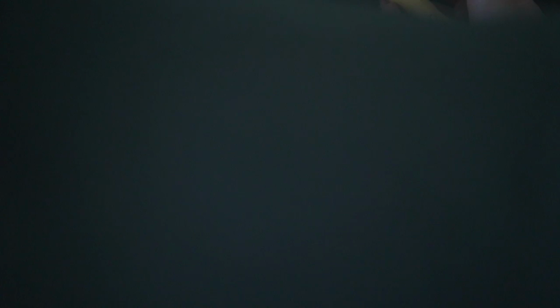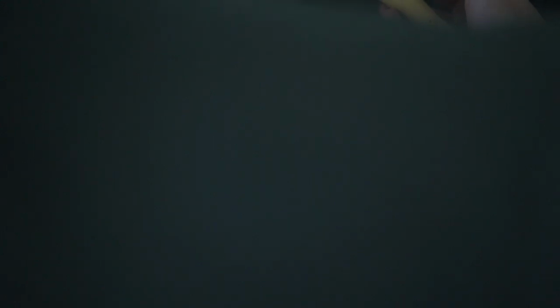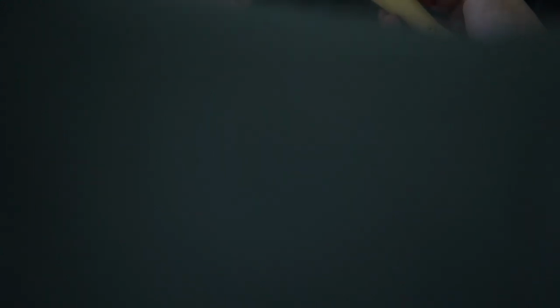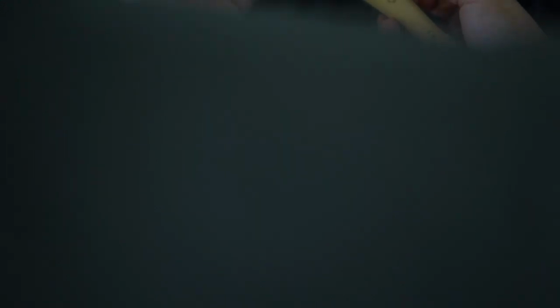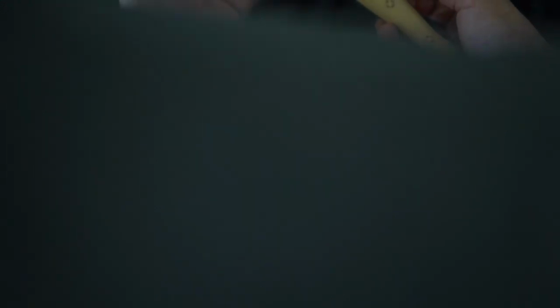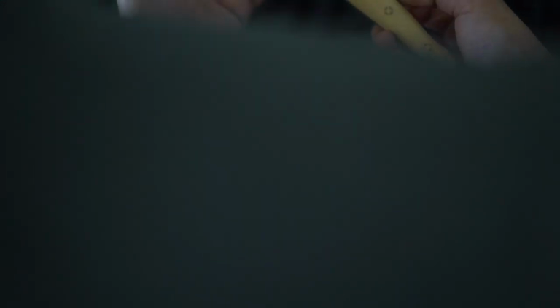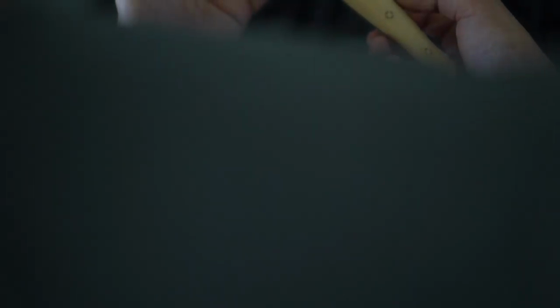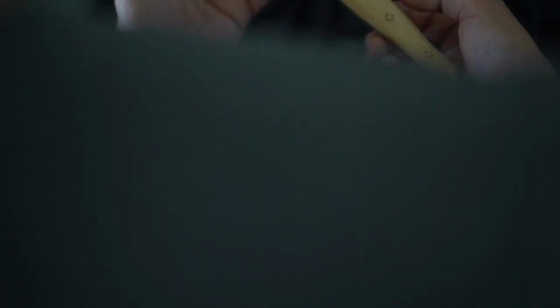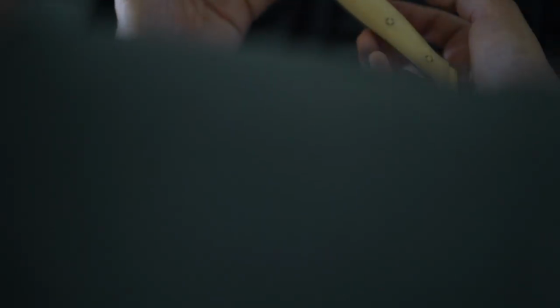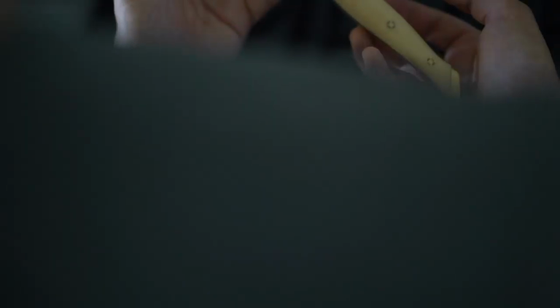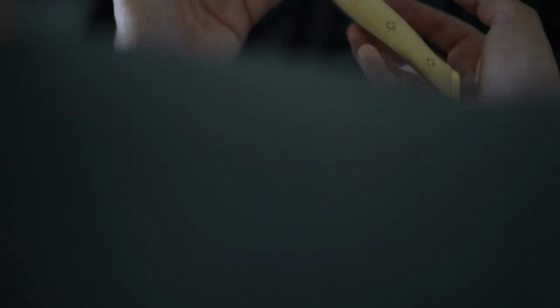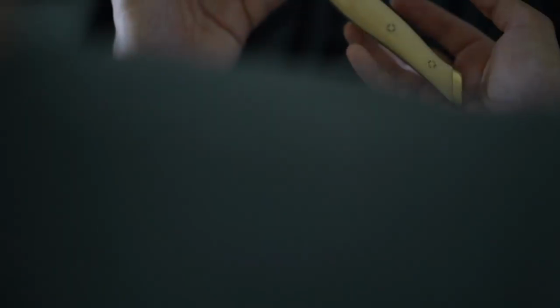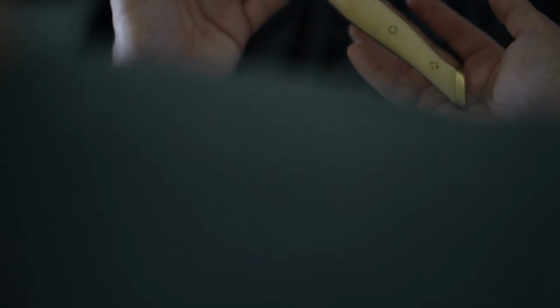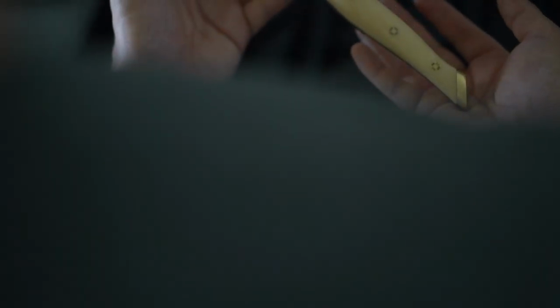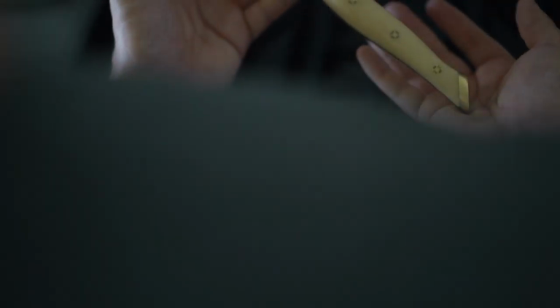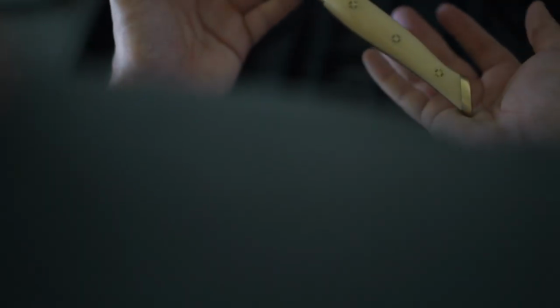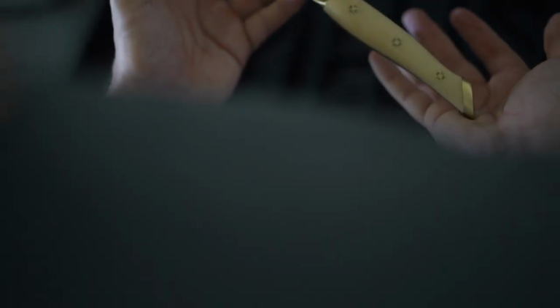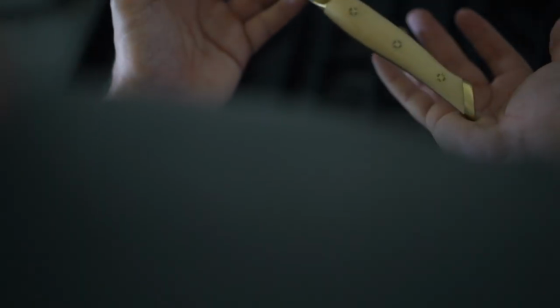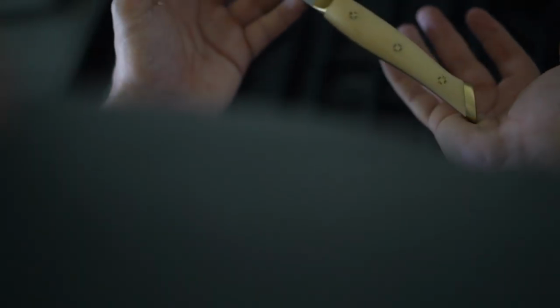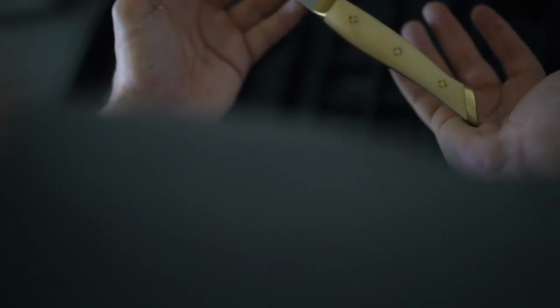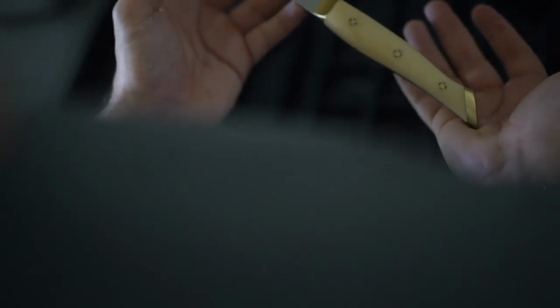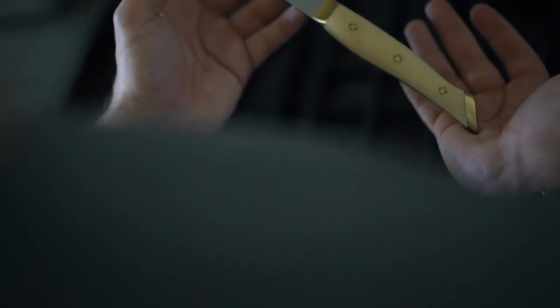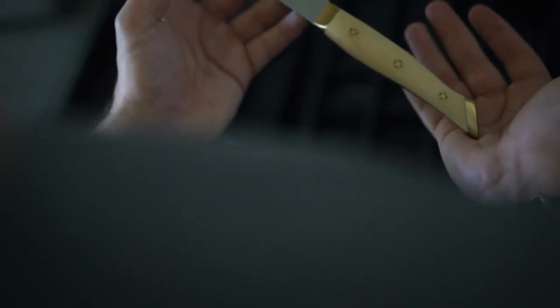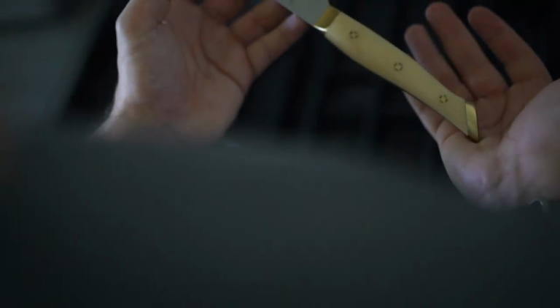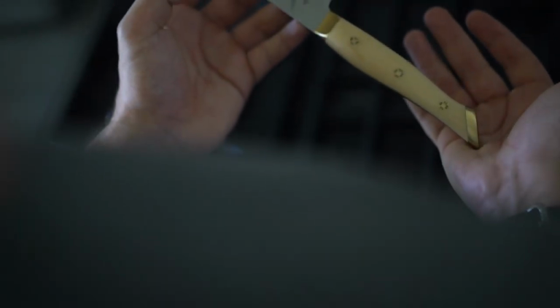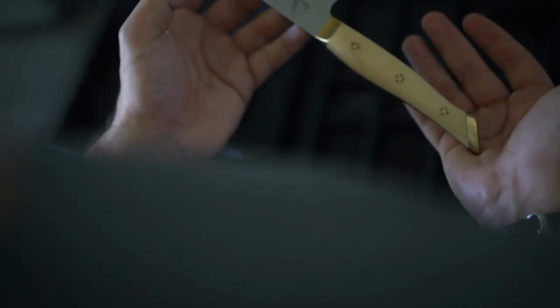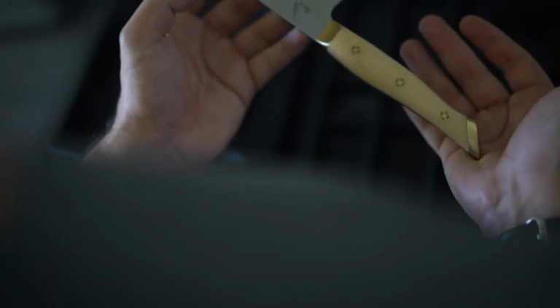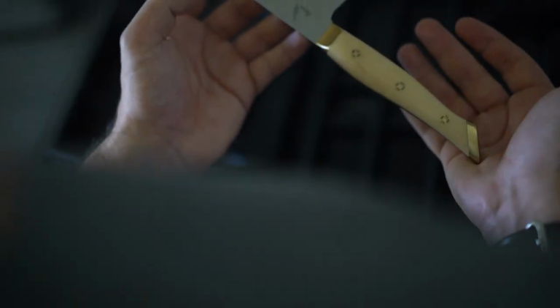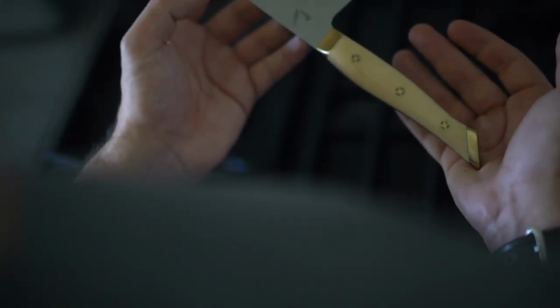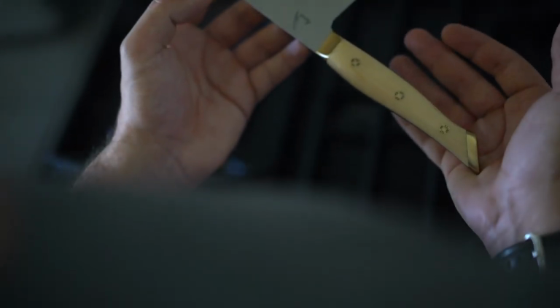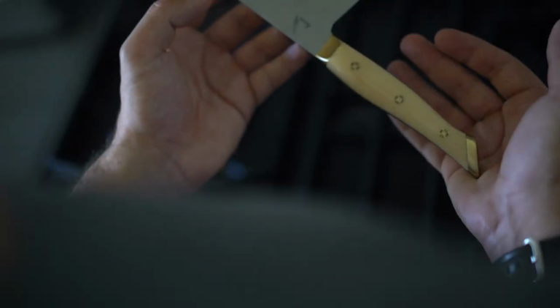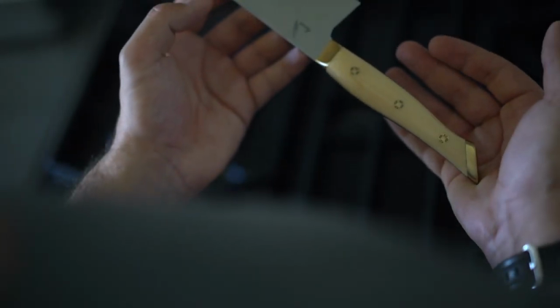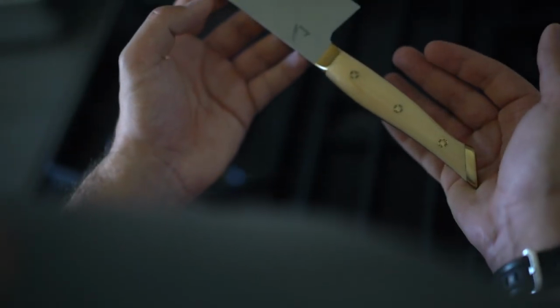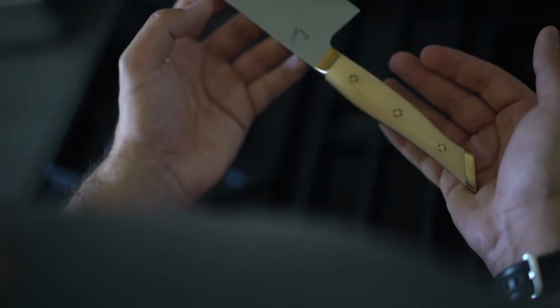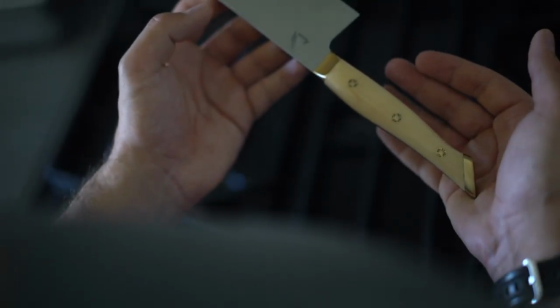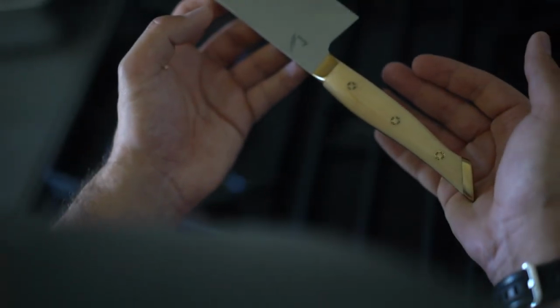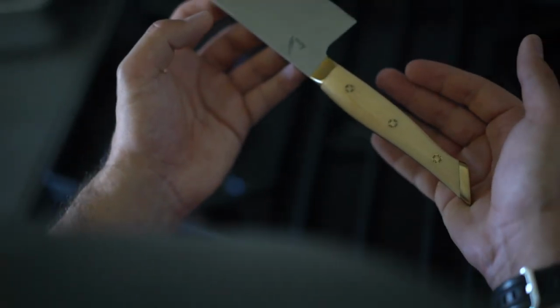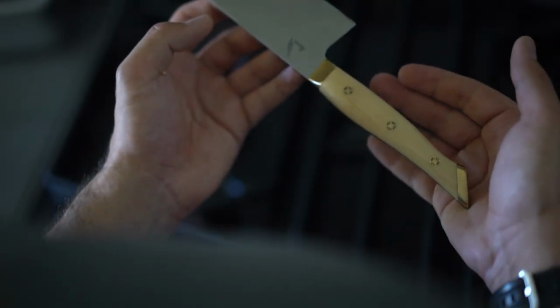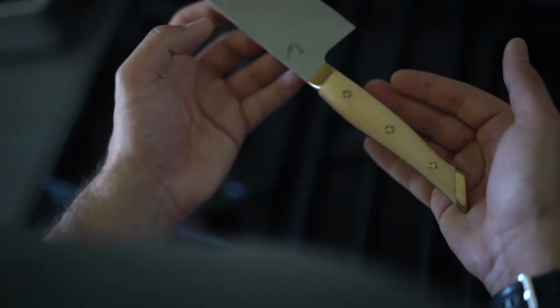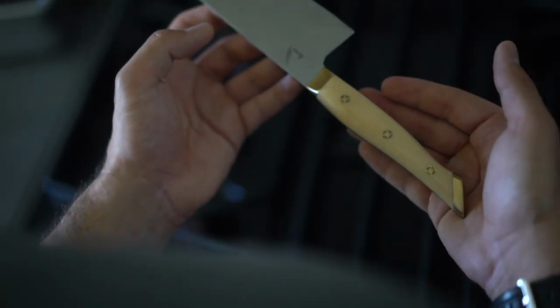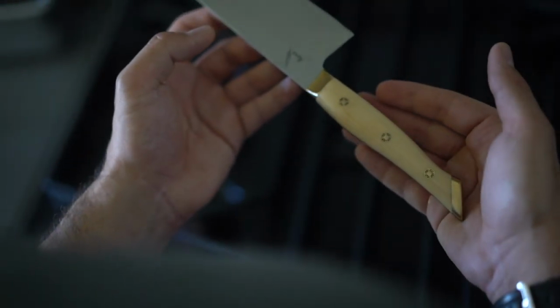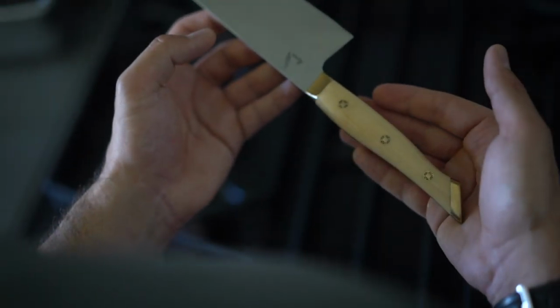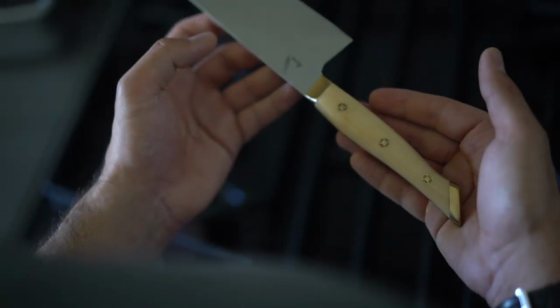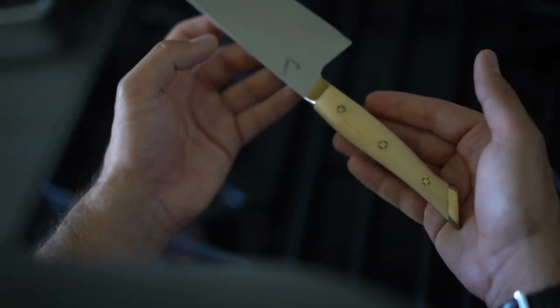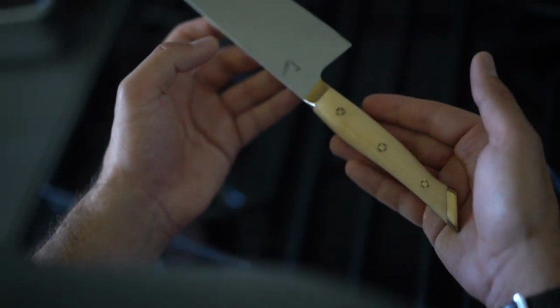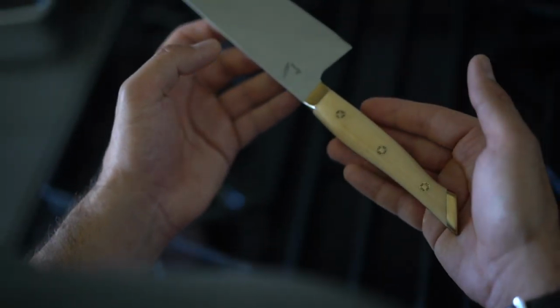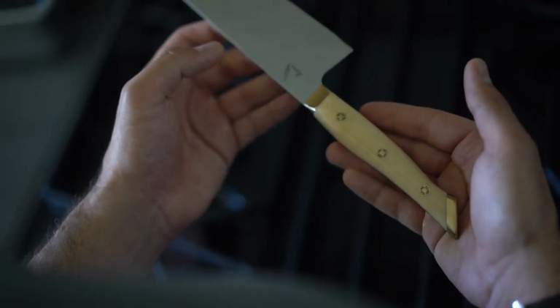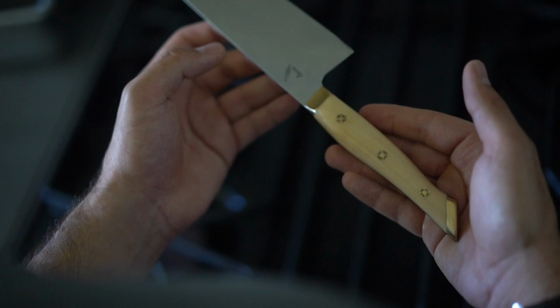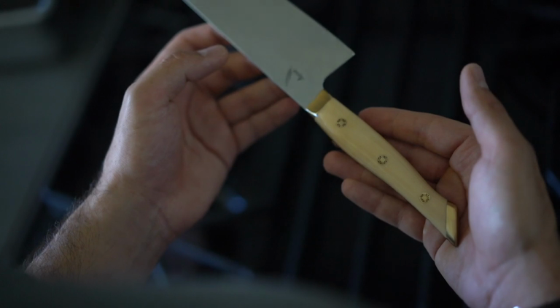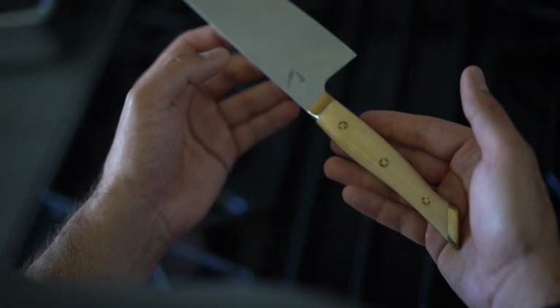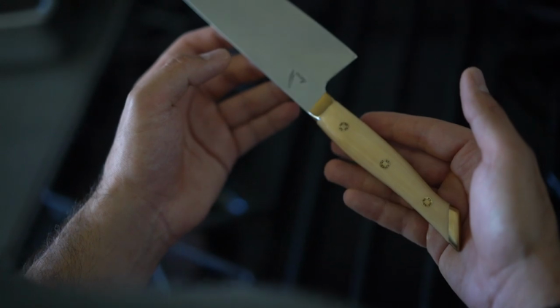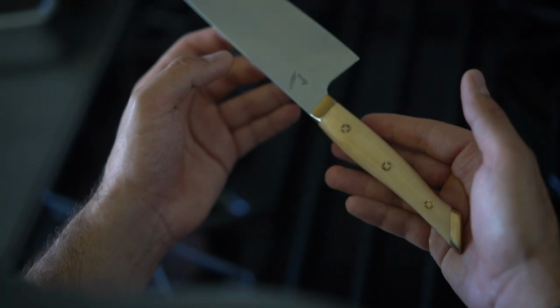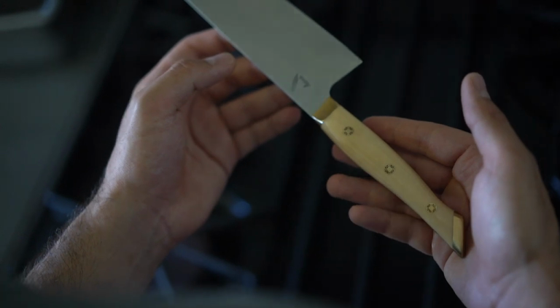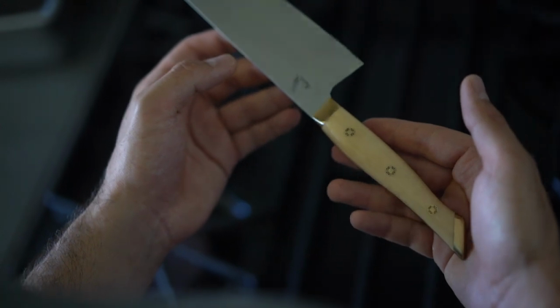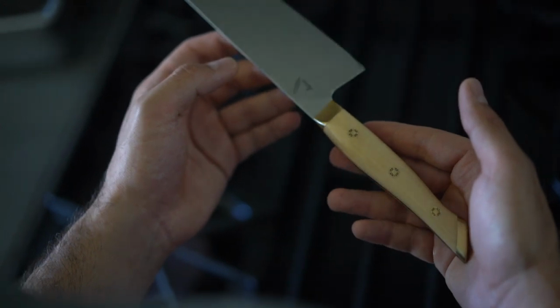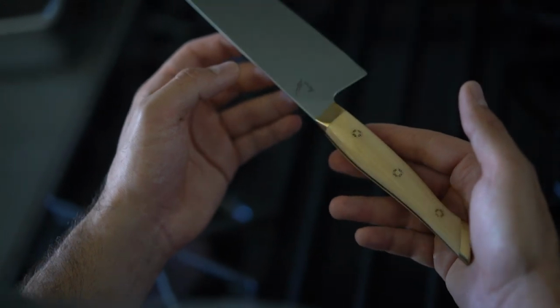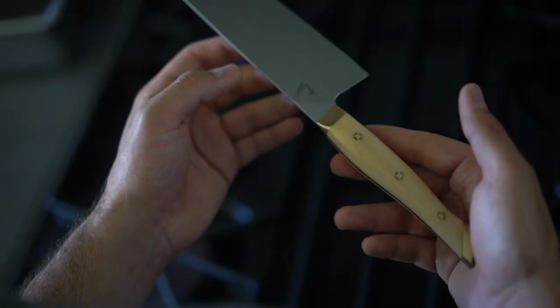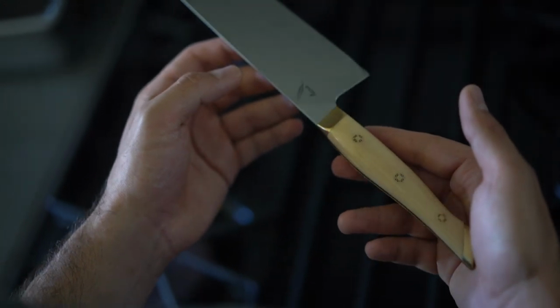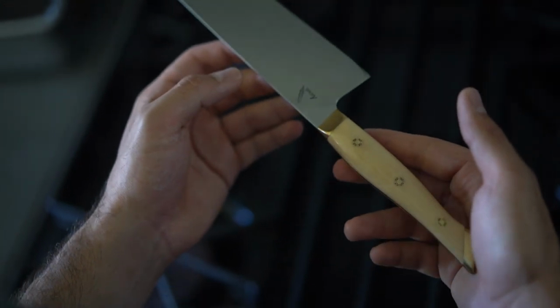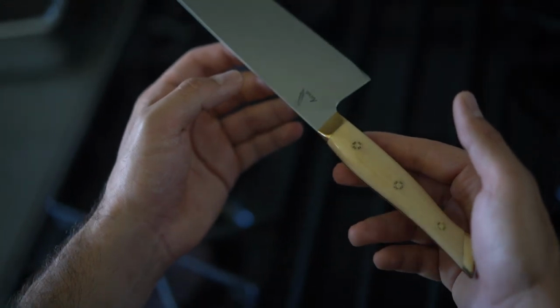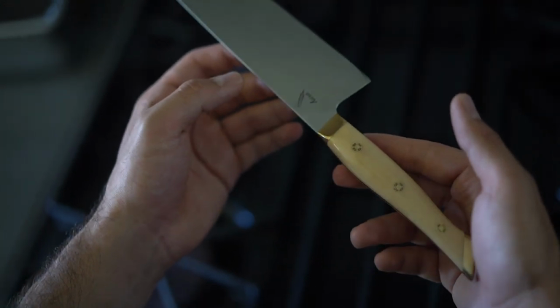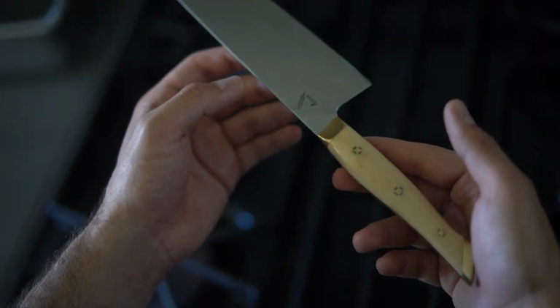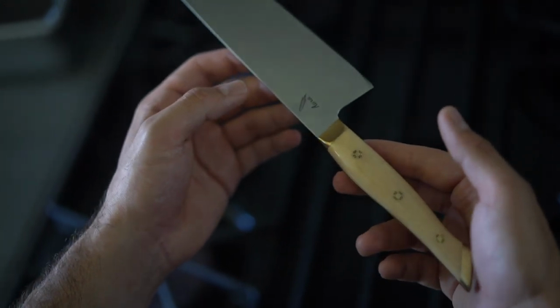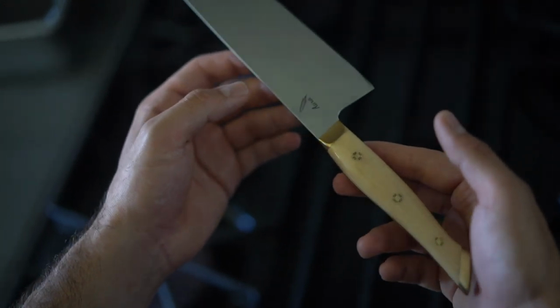What is up folks? This gorgeous 9.5-inch curved beauty has a bit of a story to it. Please allow me to explain.